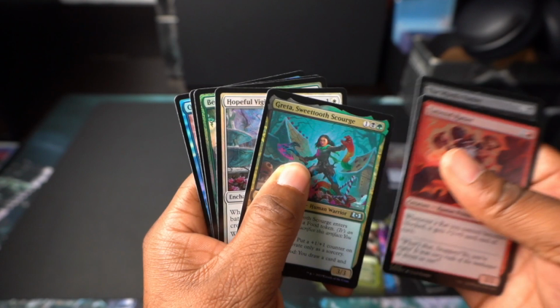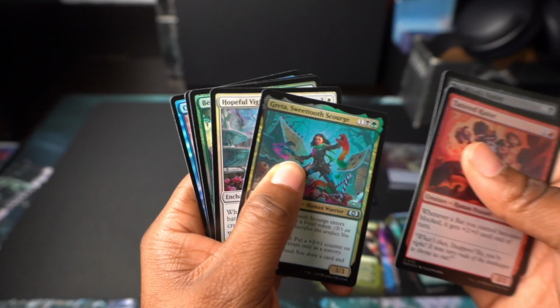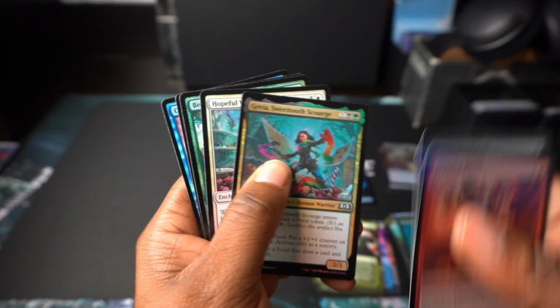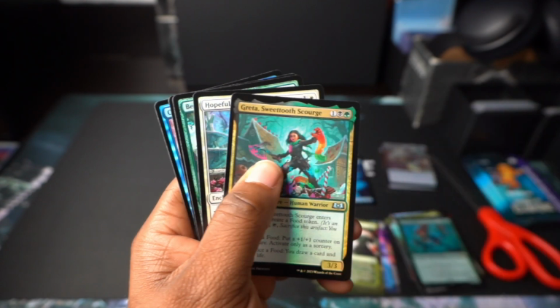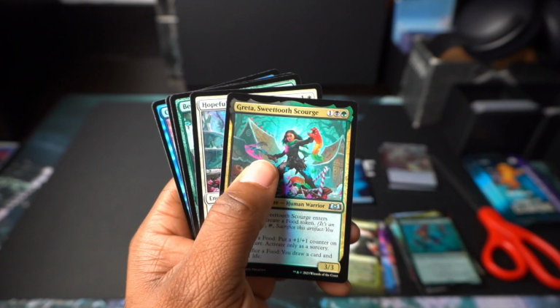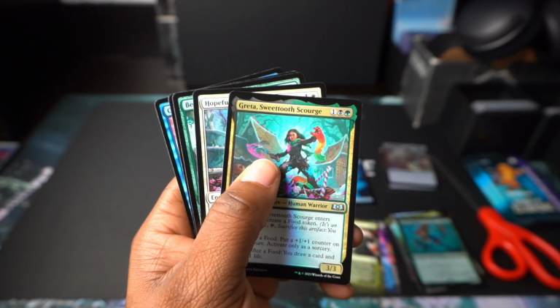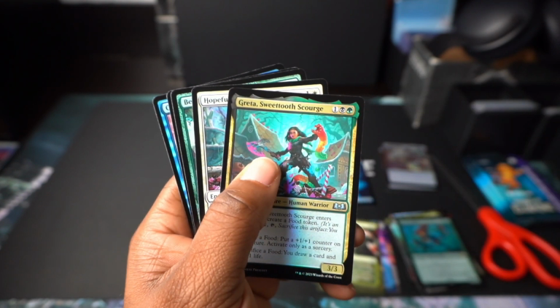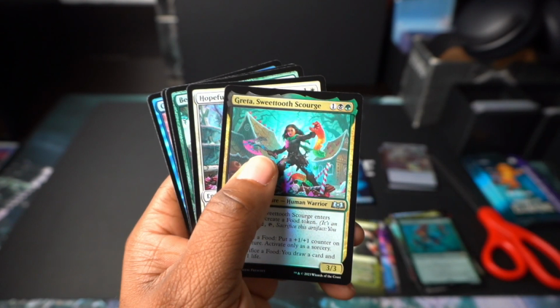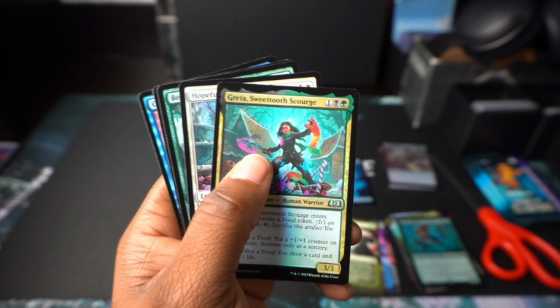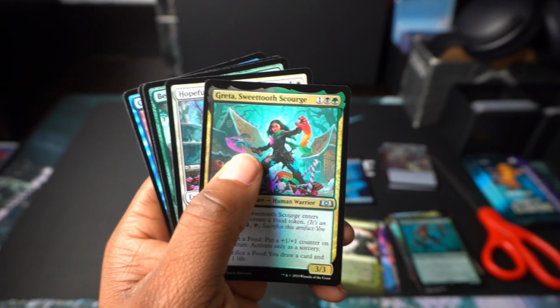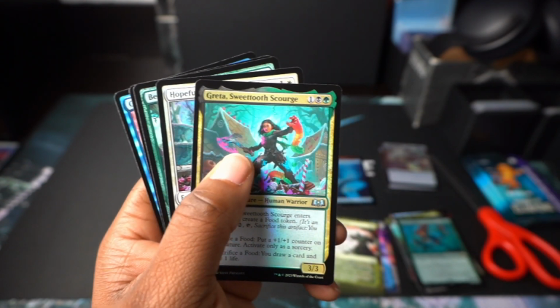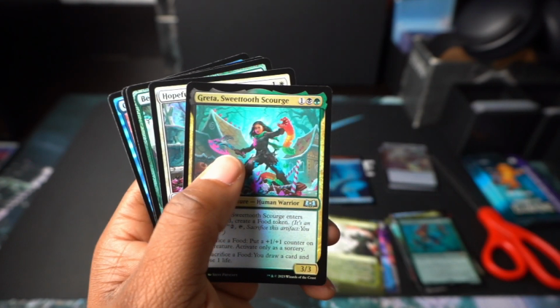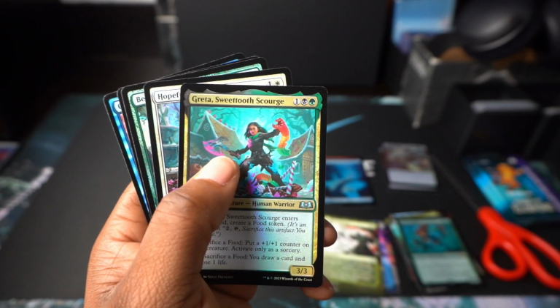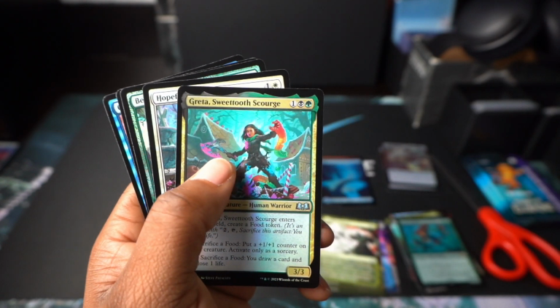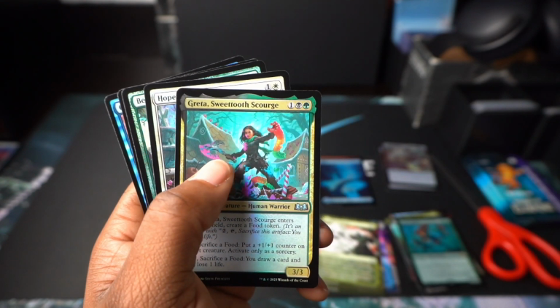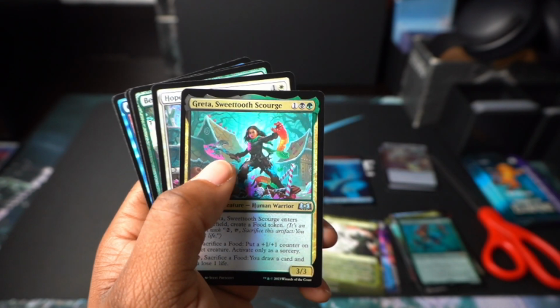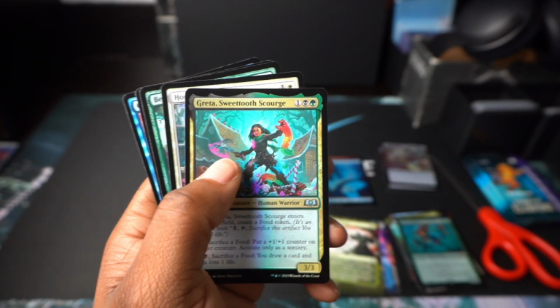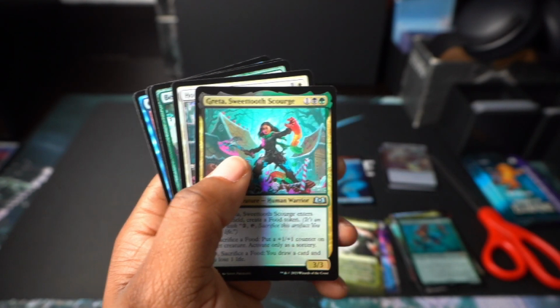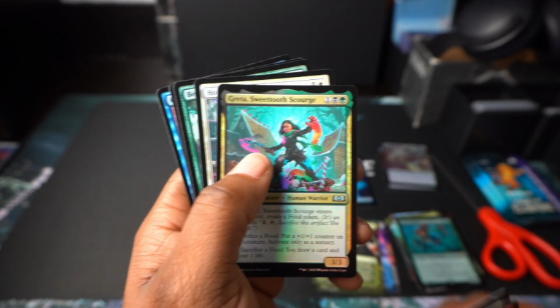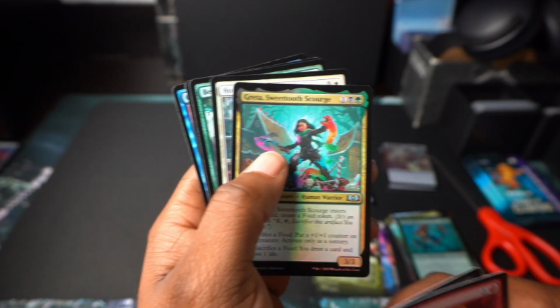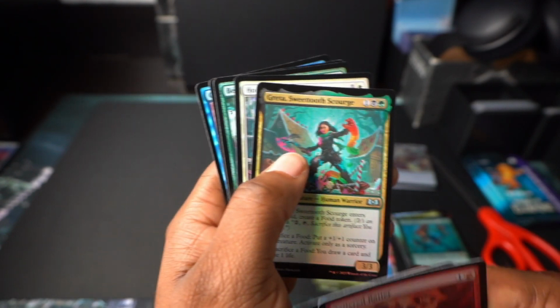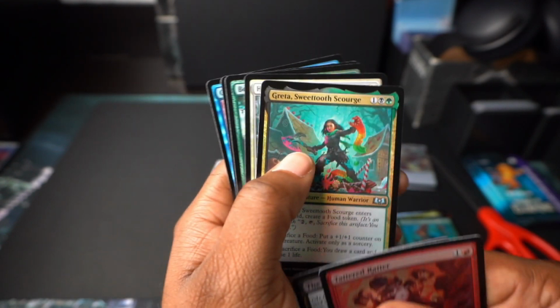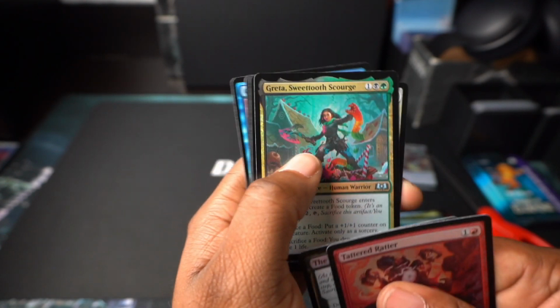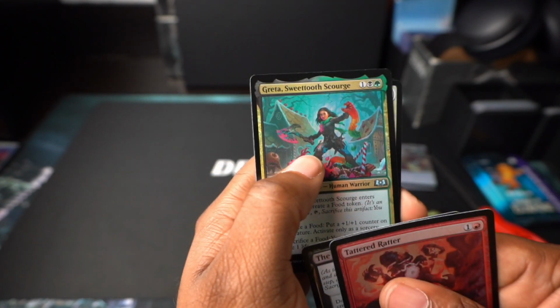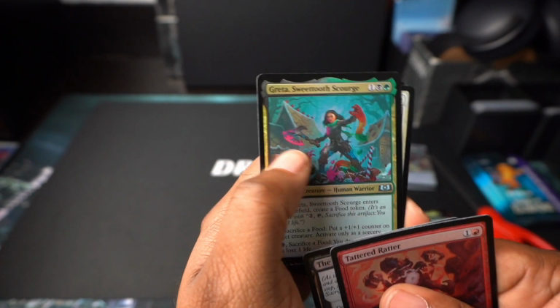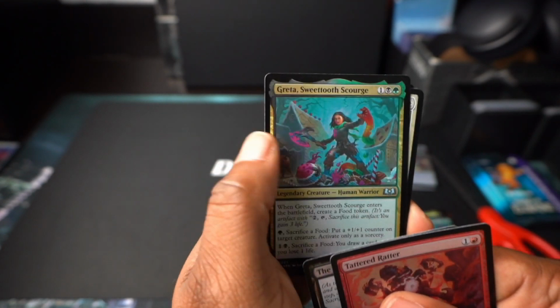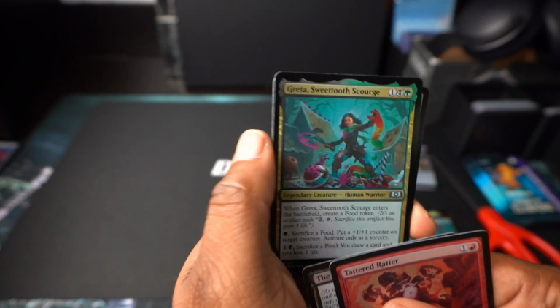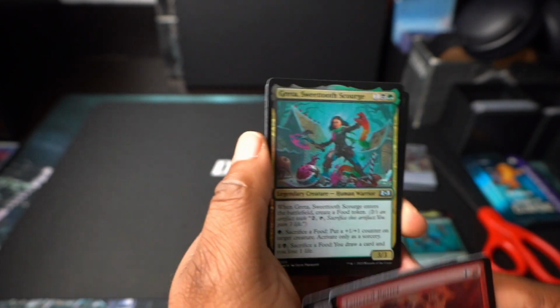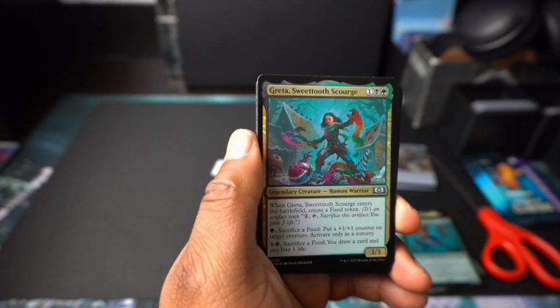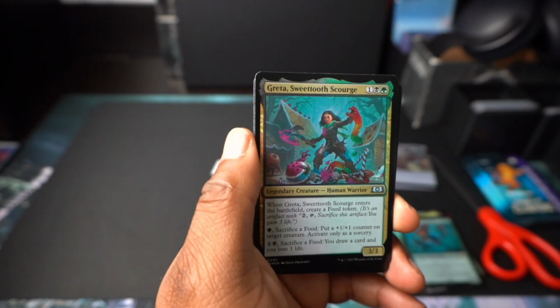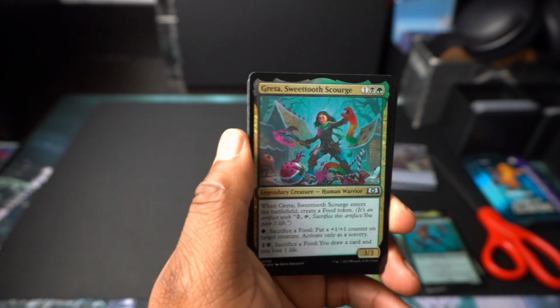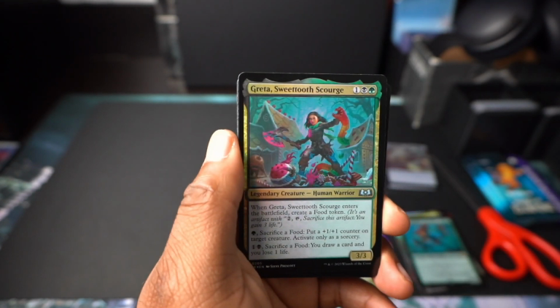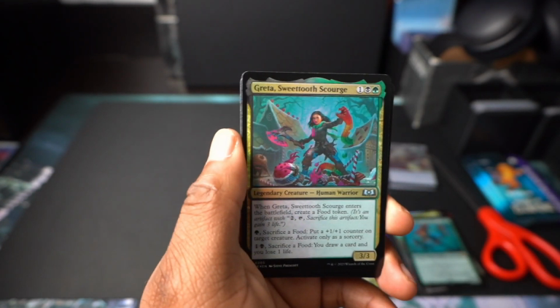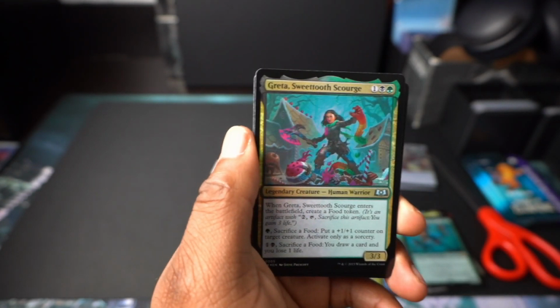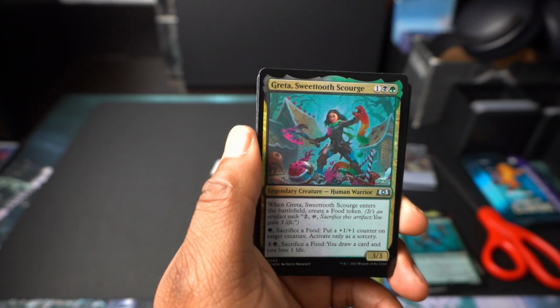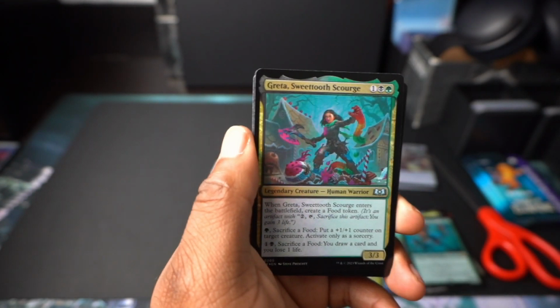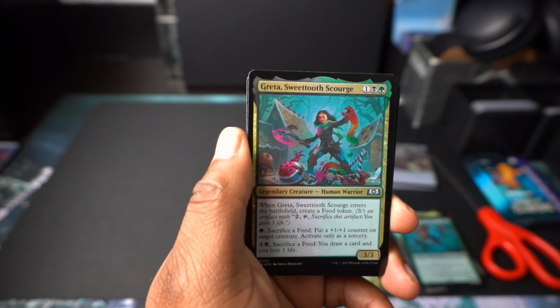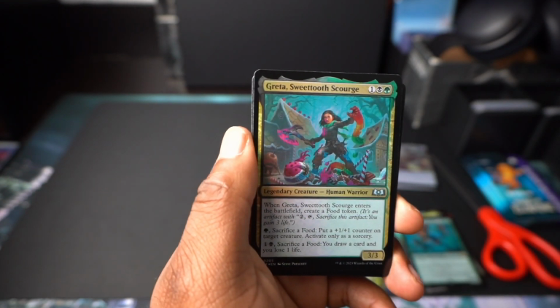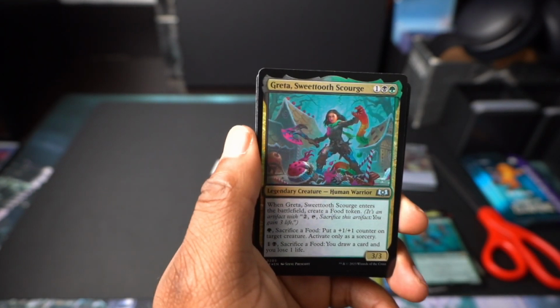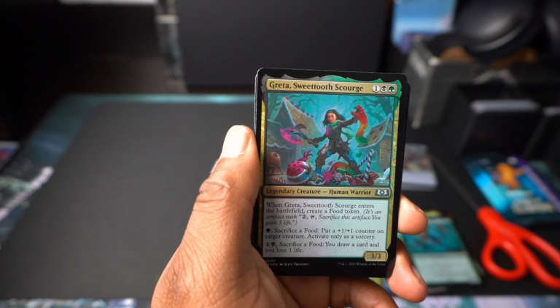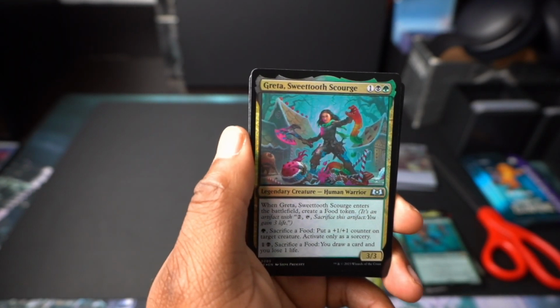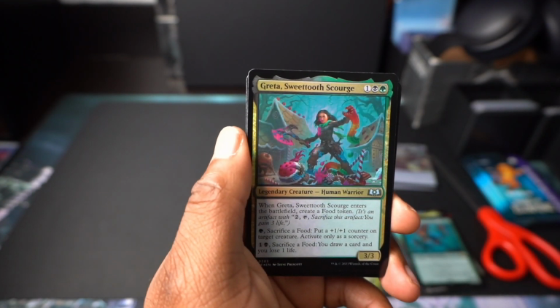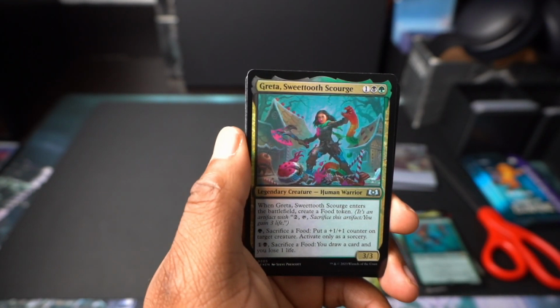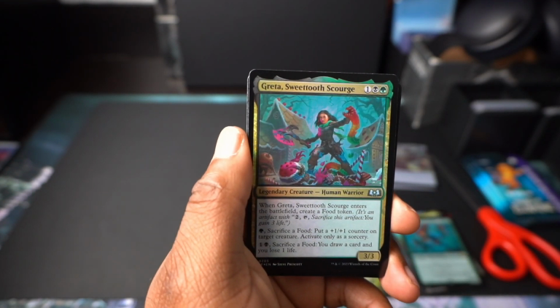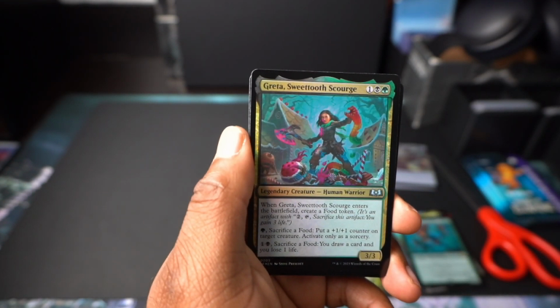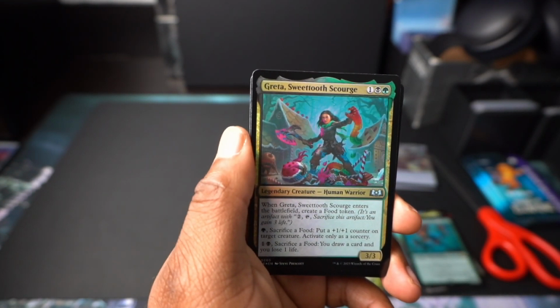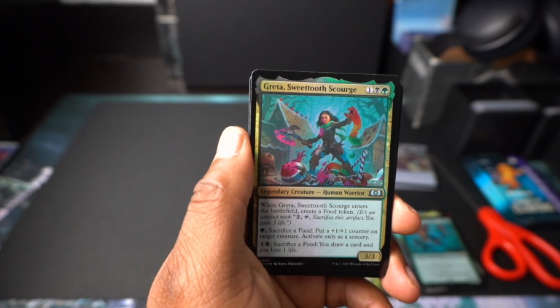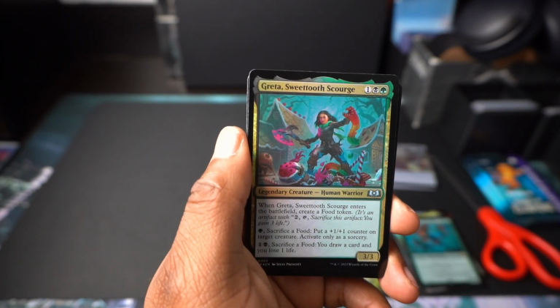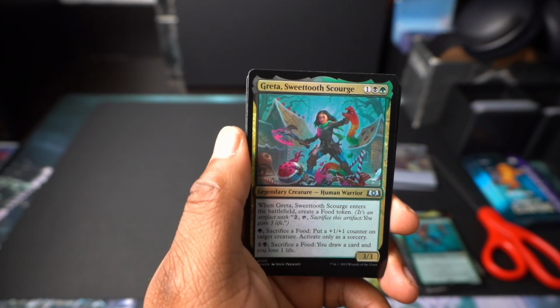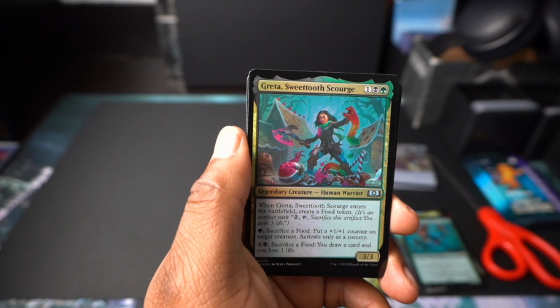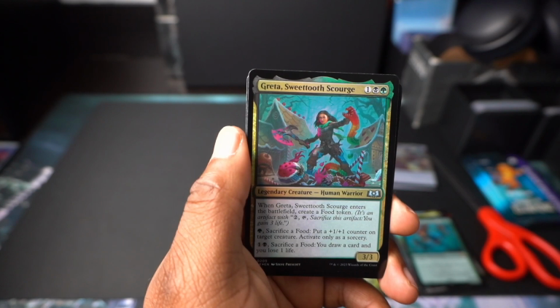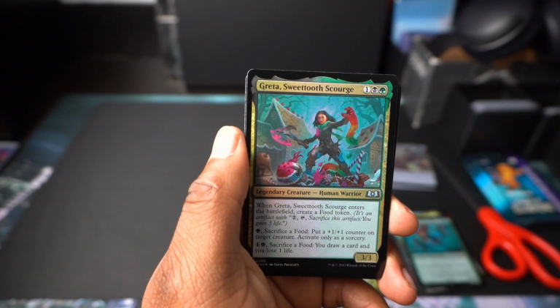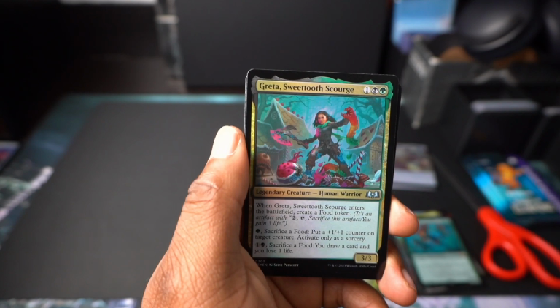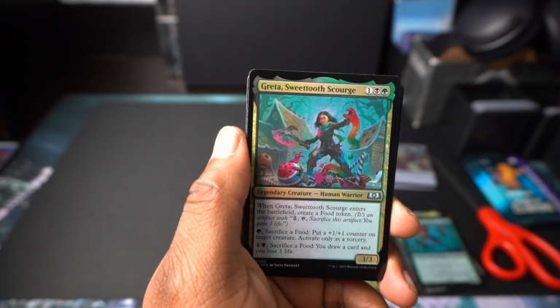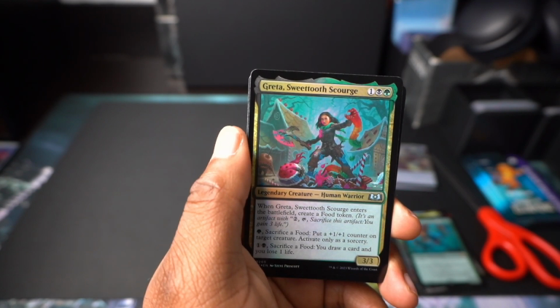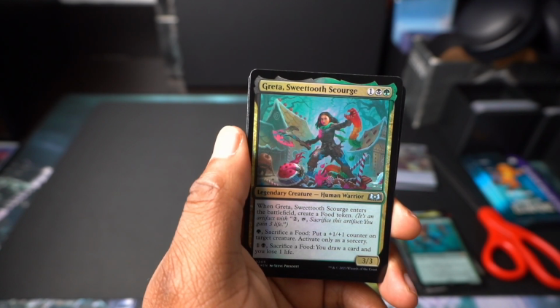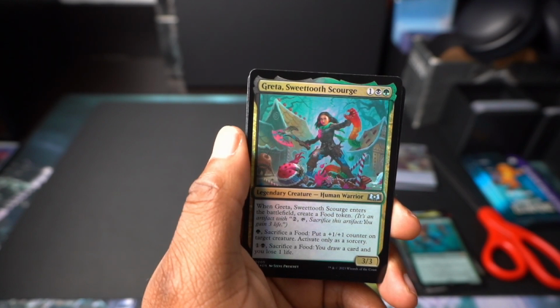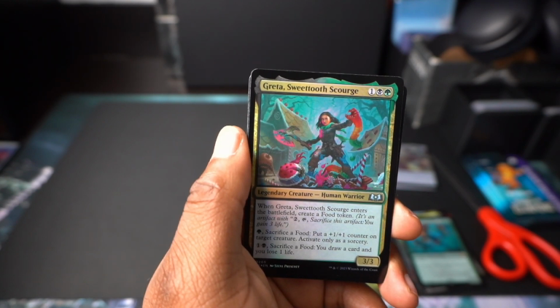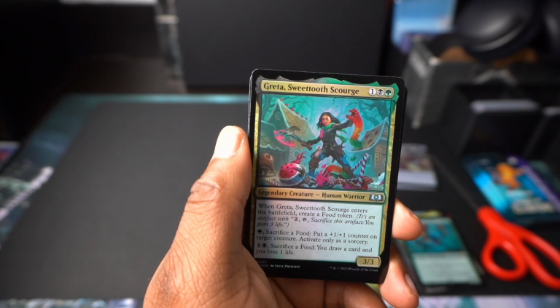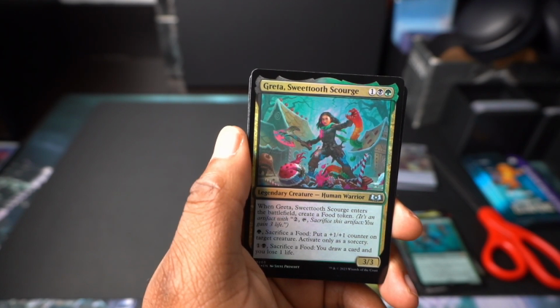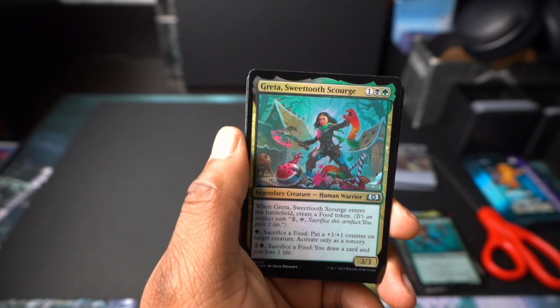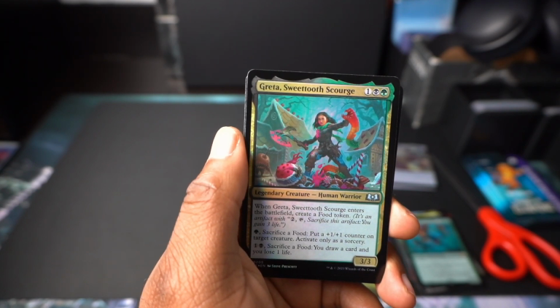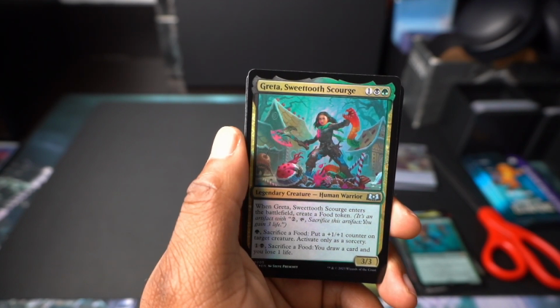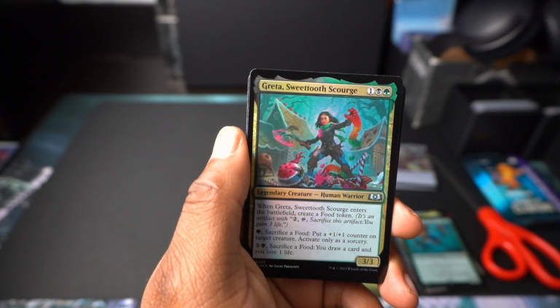And Garruk's Uprising — this is a decent card. Another for our land. Regret, Sweet Tooth Score — look at that, it's actually kind of funny; she's like fighting demonic gummy worms.